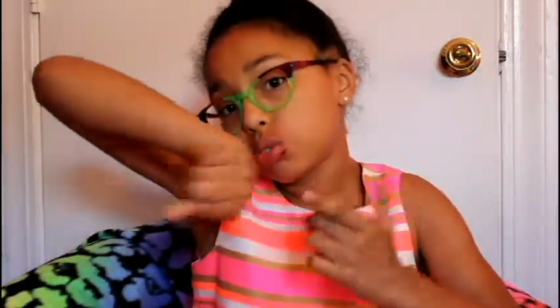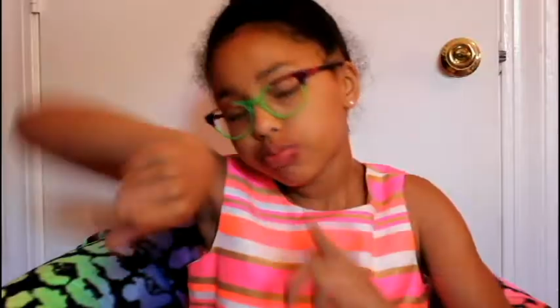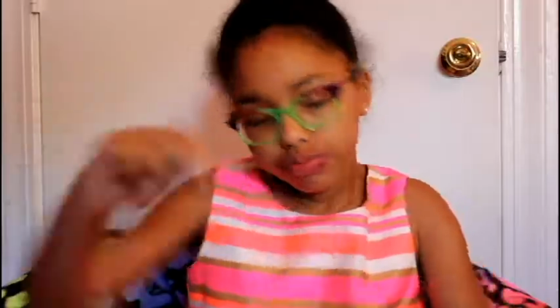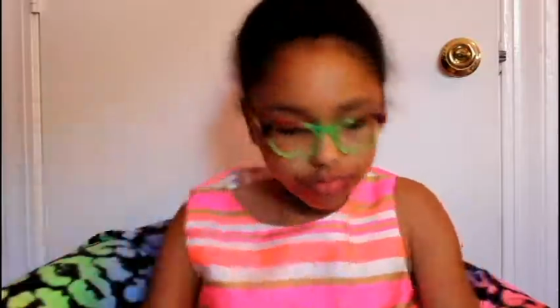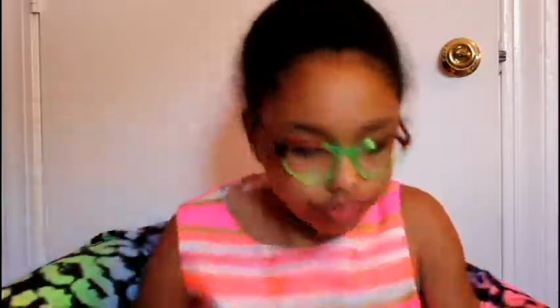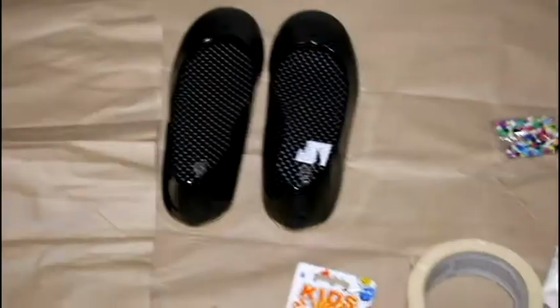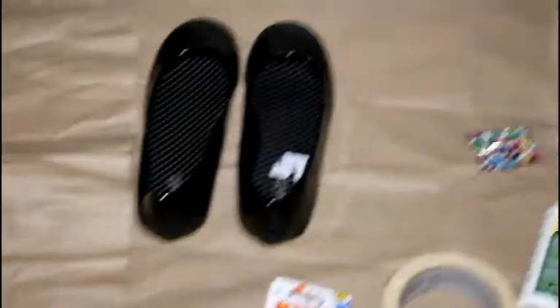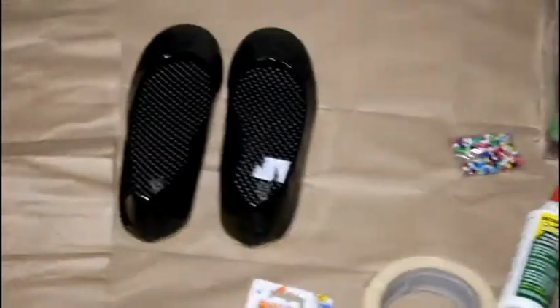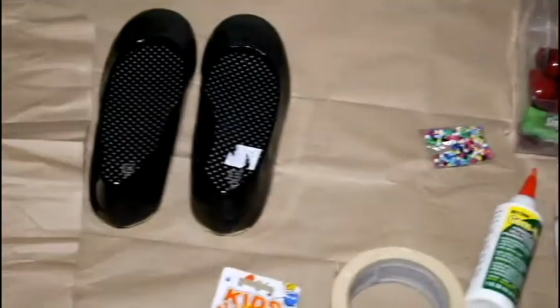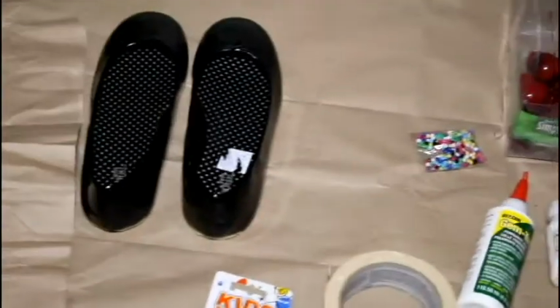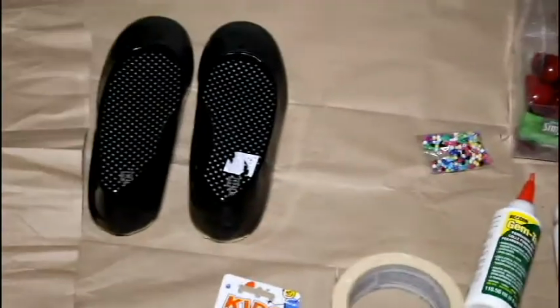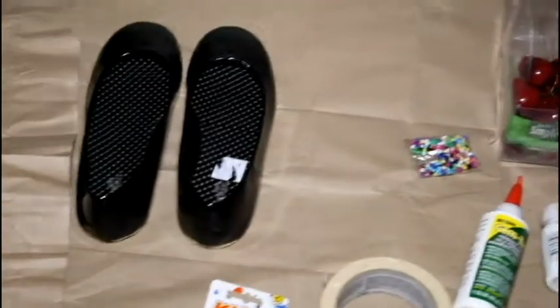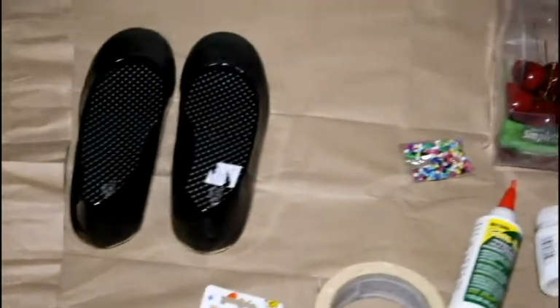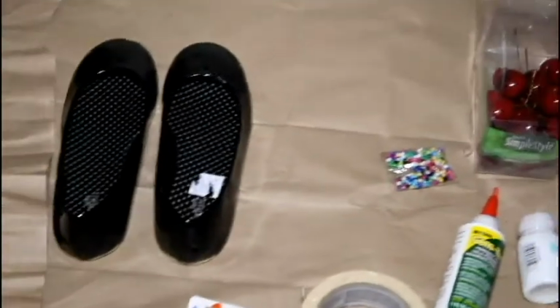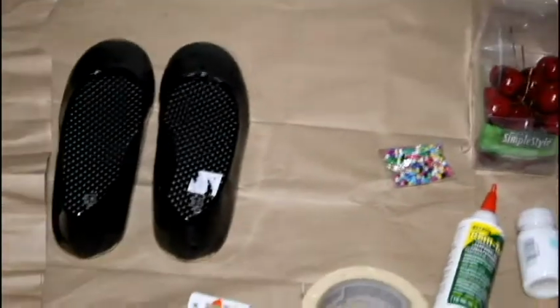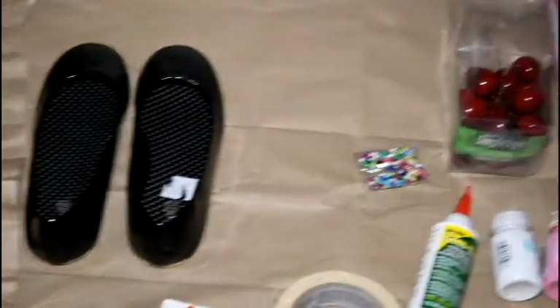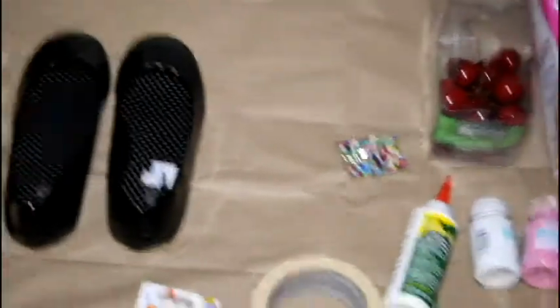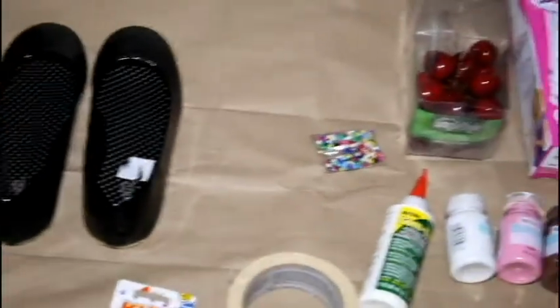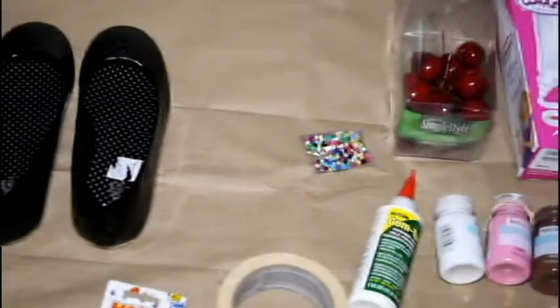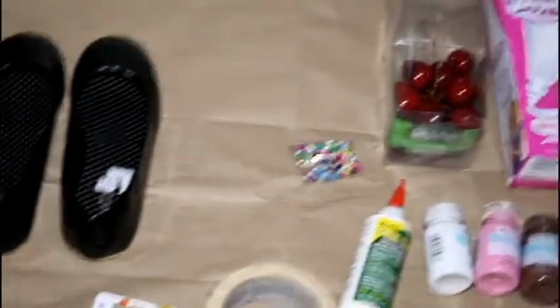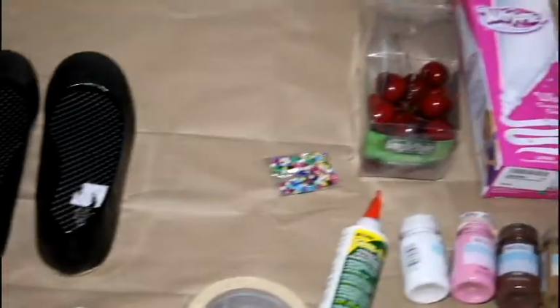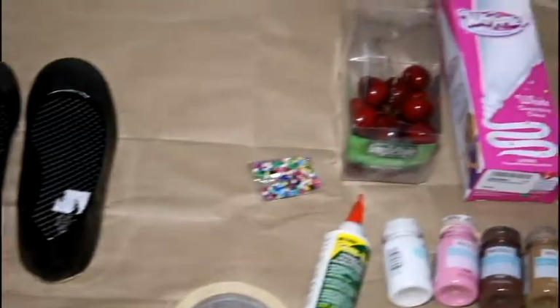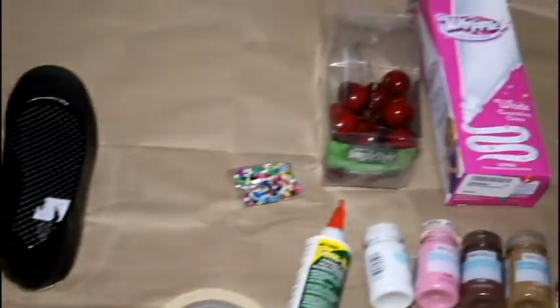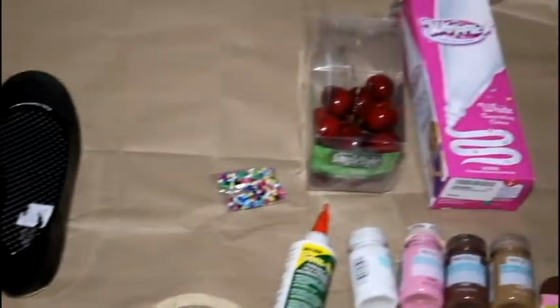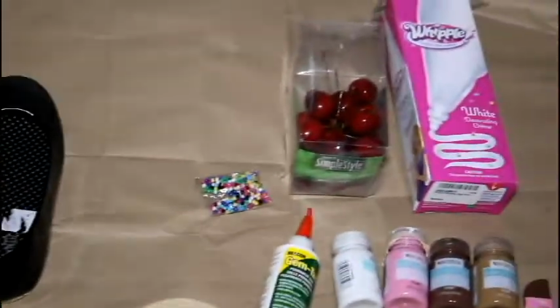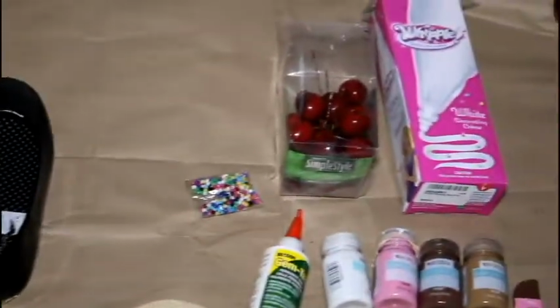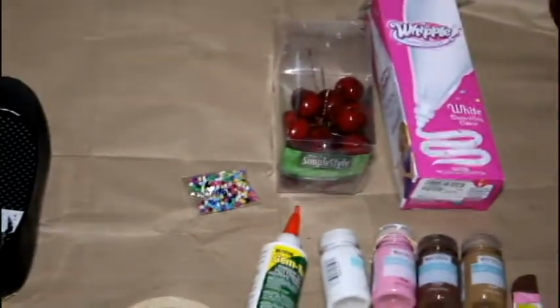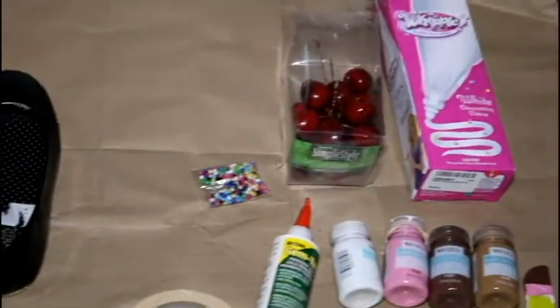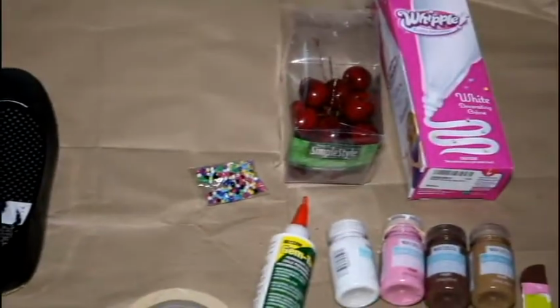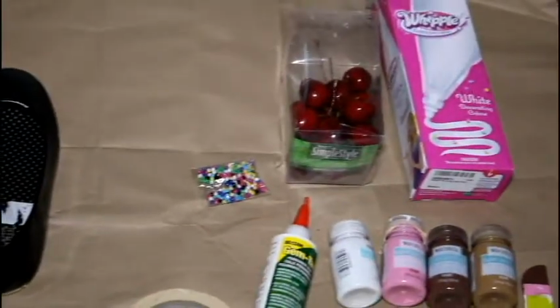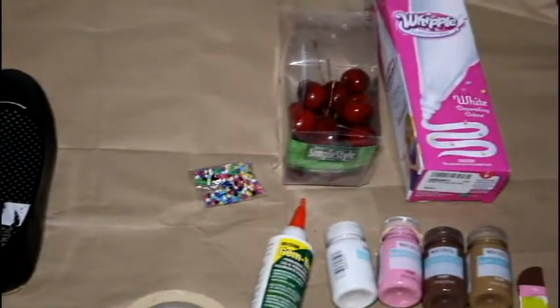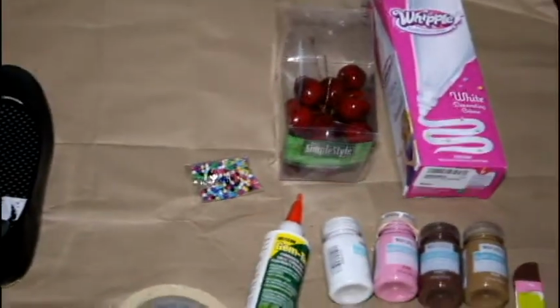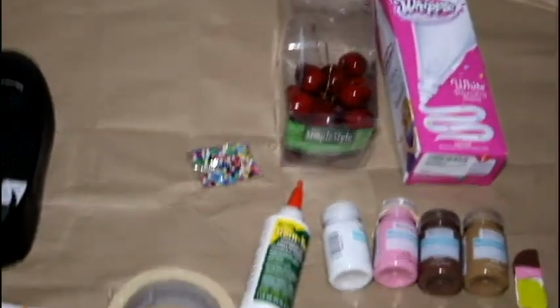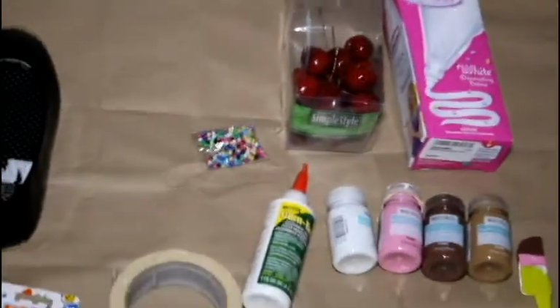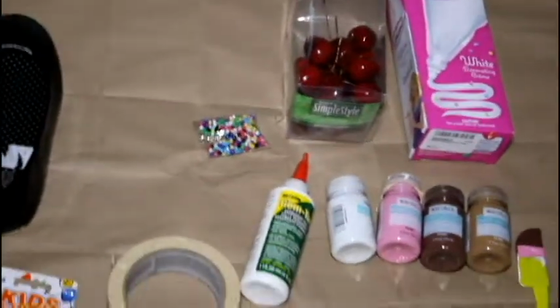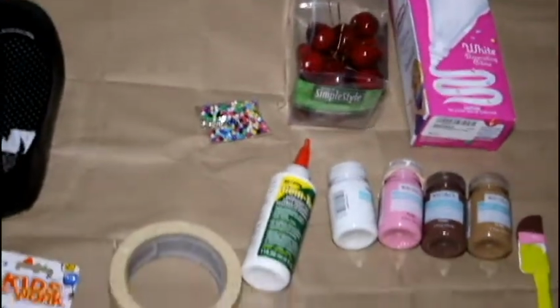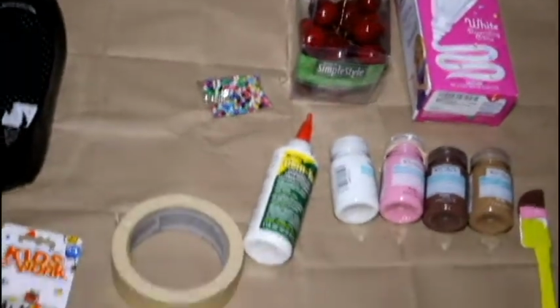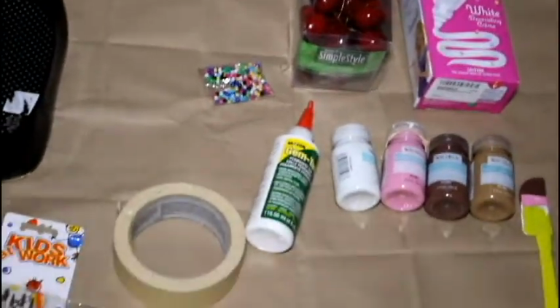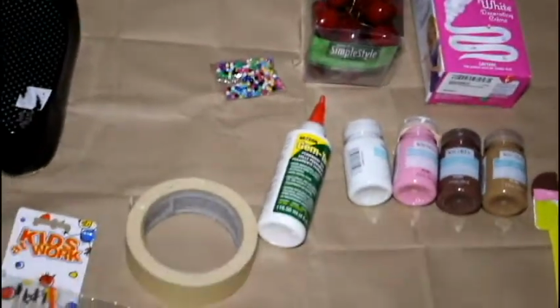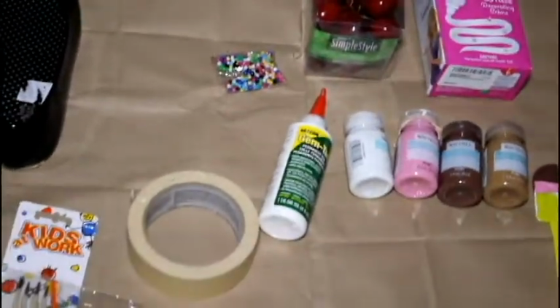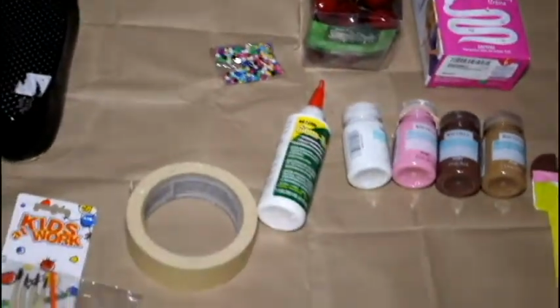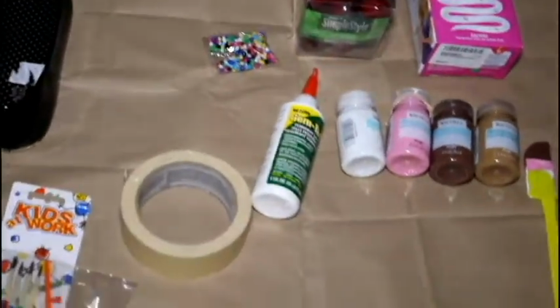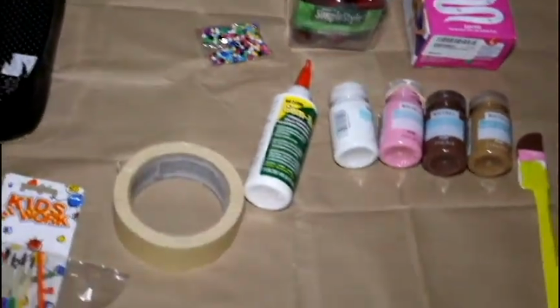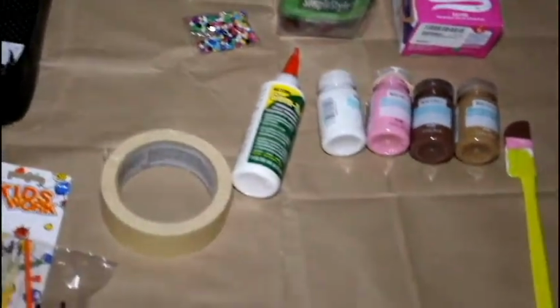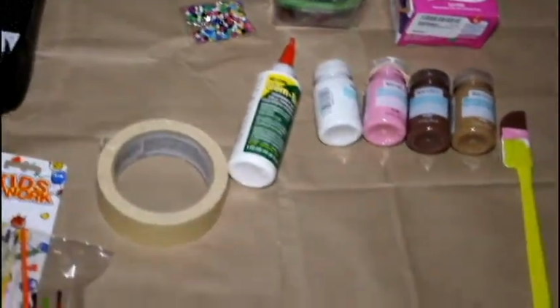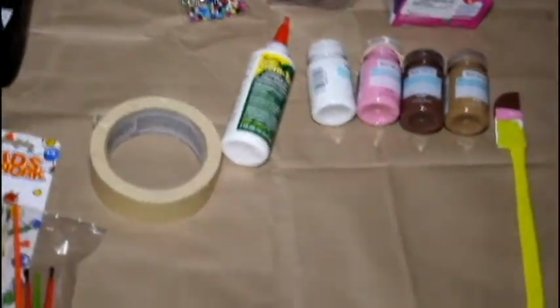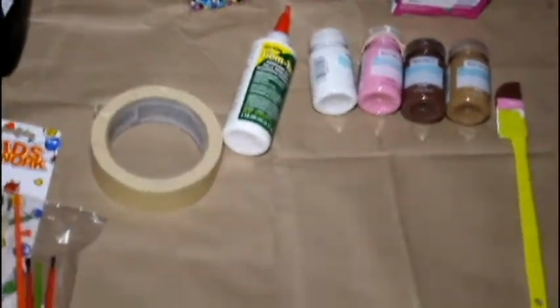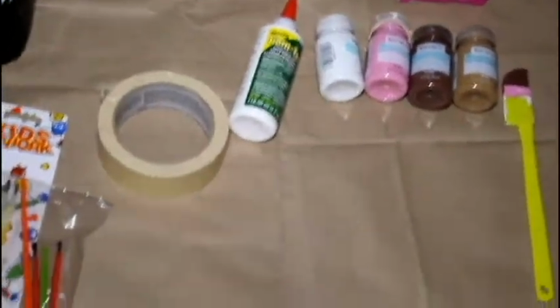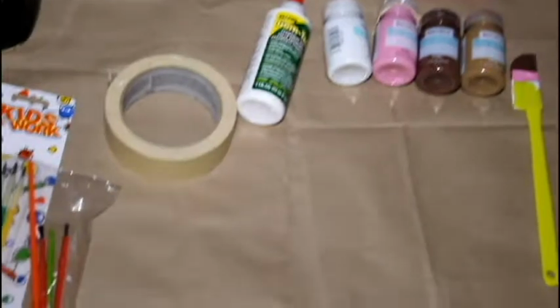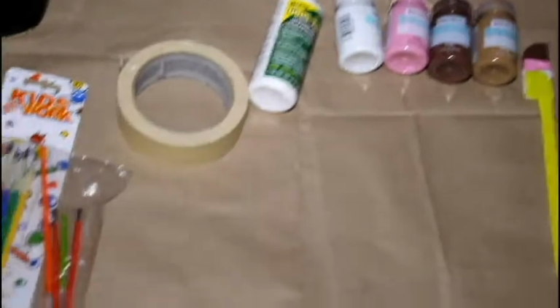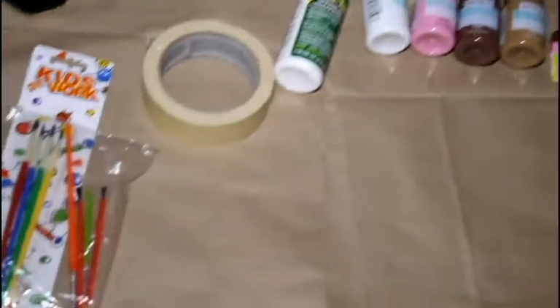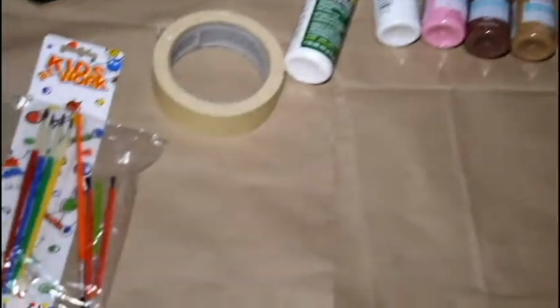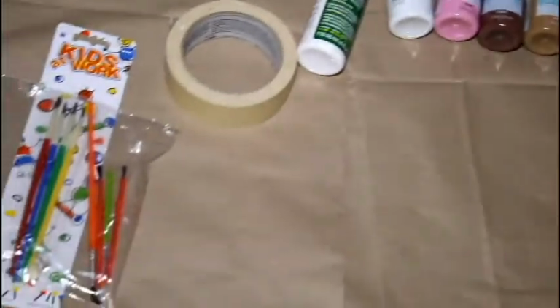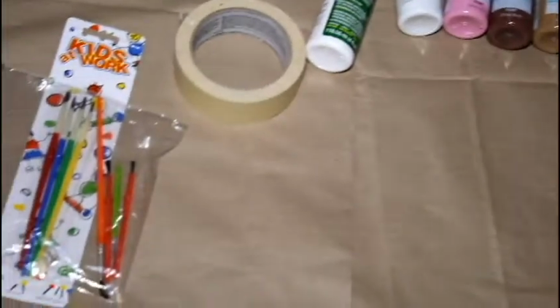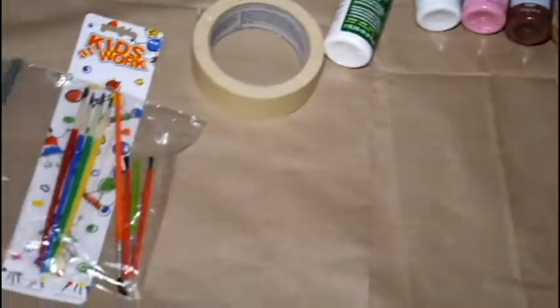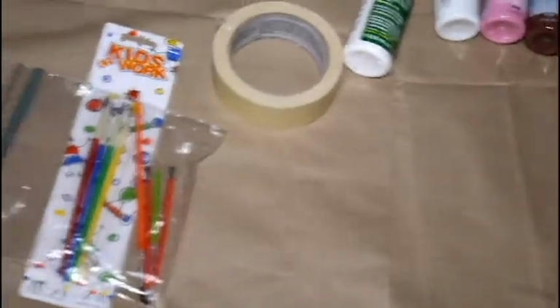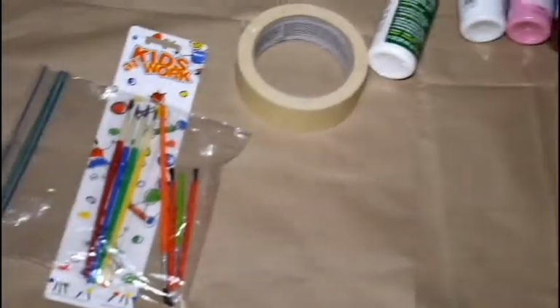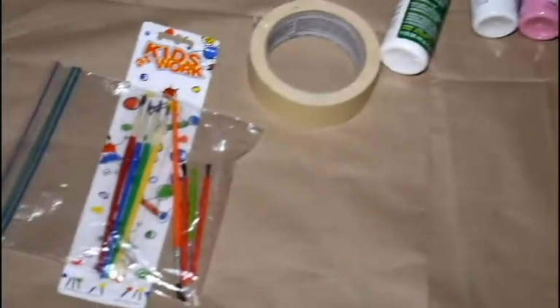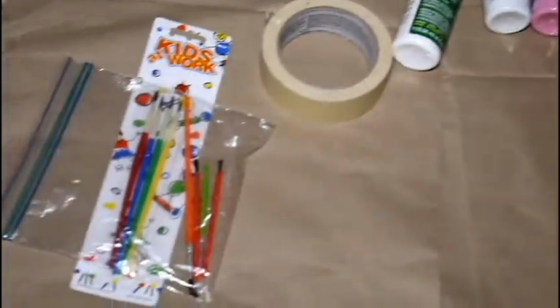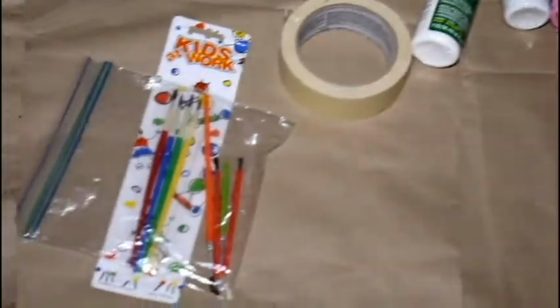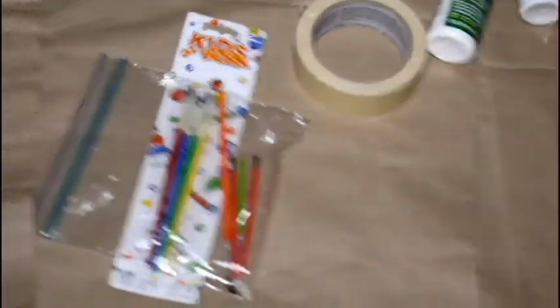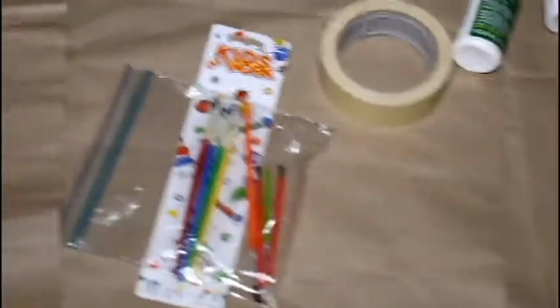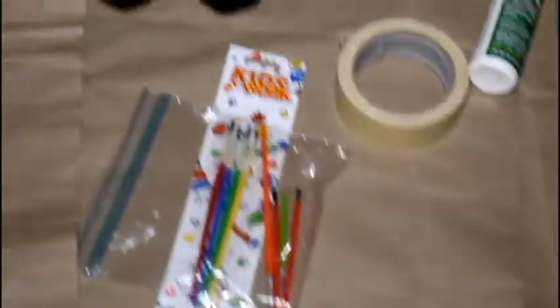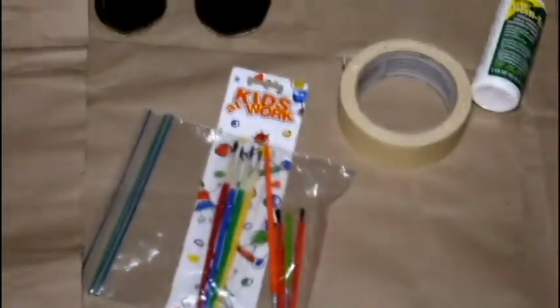You need one pair of flats, beads for sprinkles, cherries, Whipple, a spatula, acrylic paint, masking tape, glue, and a paintbrush.